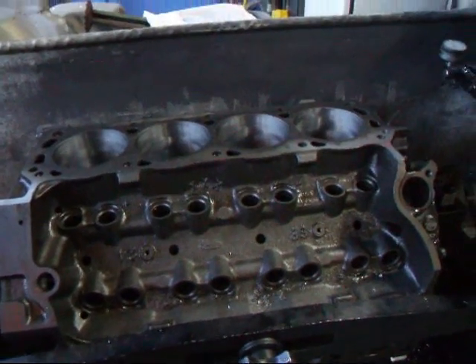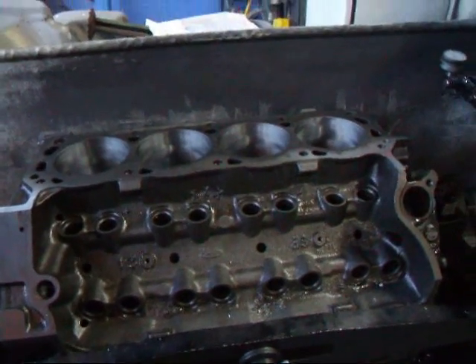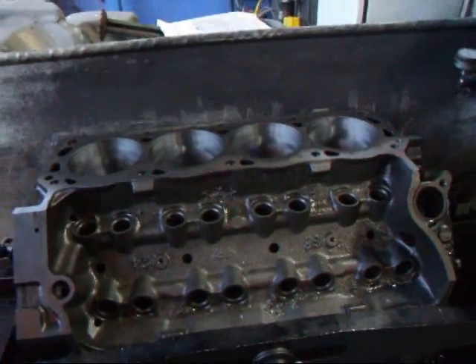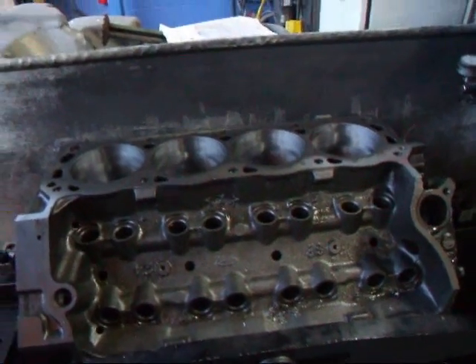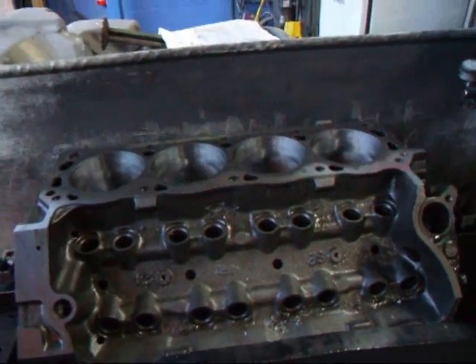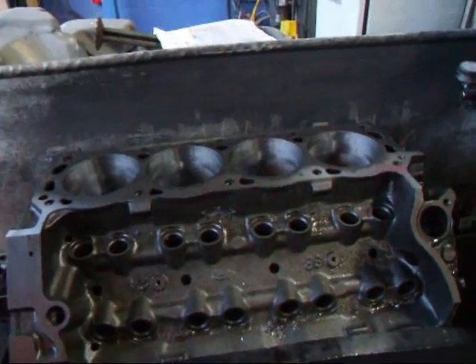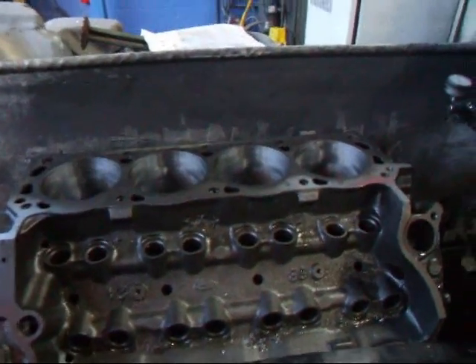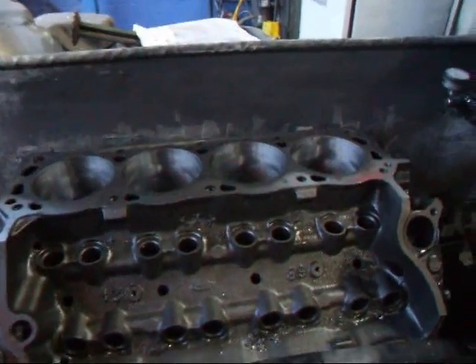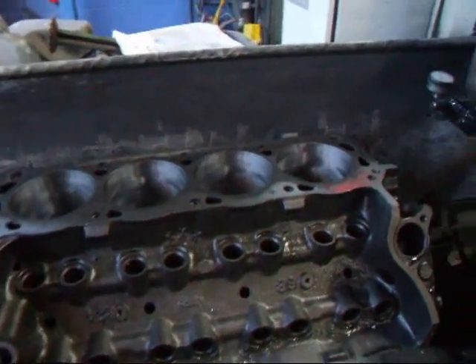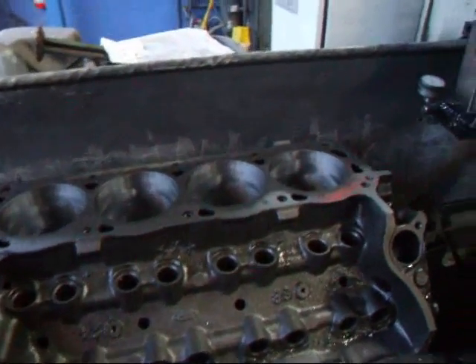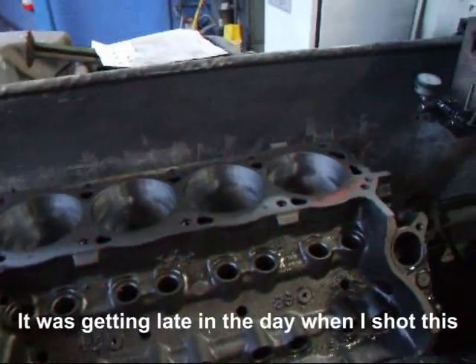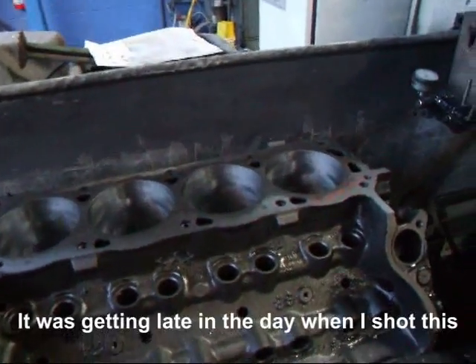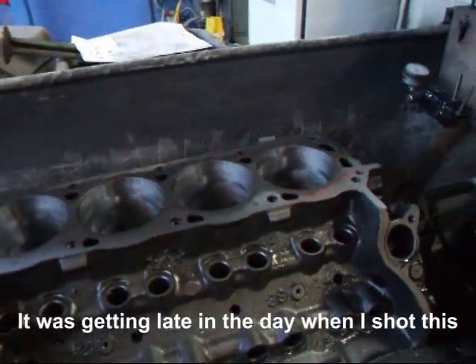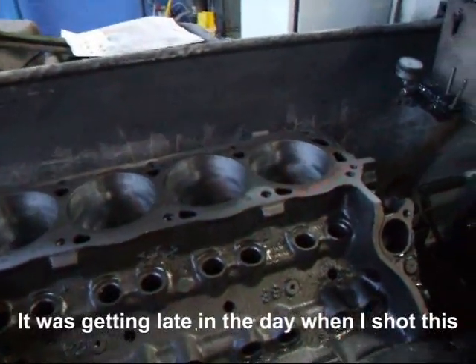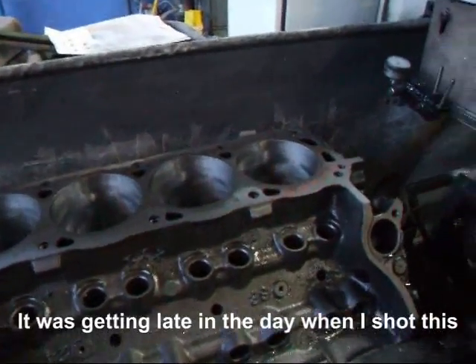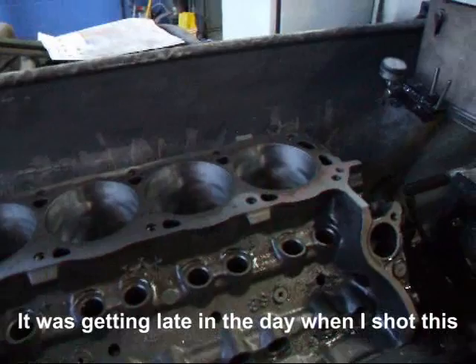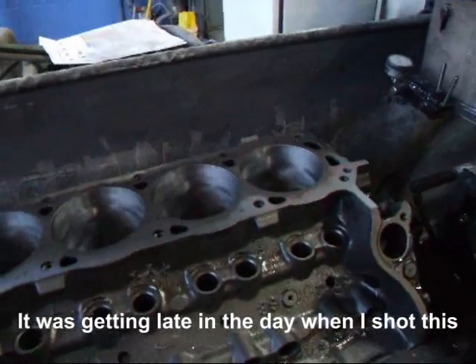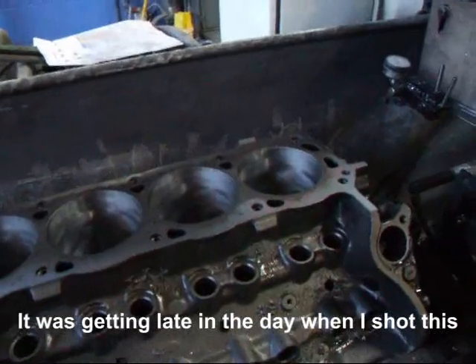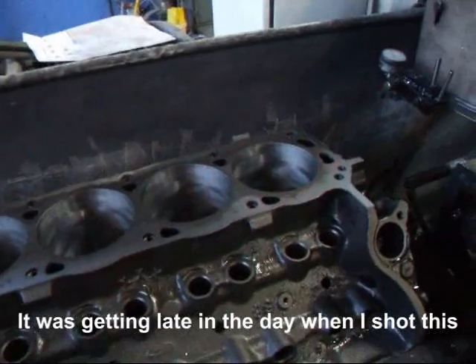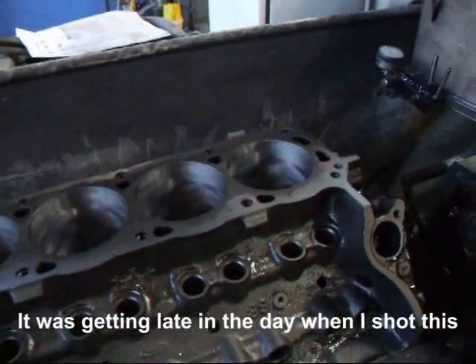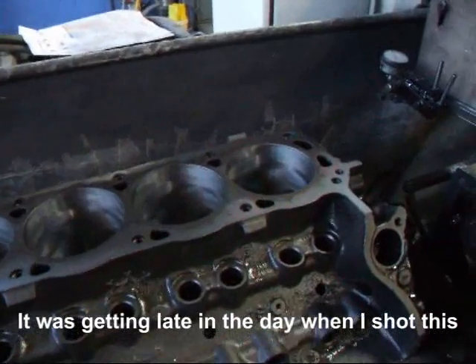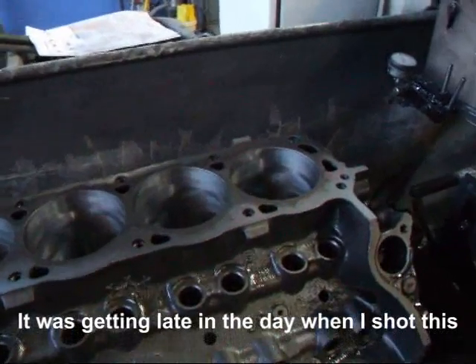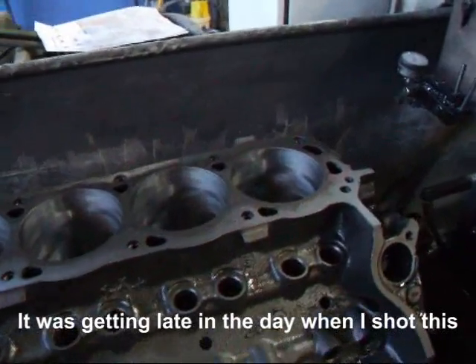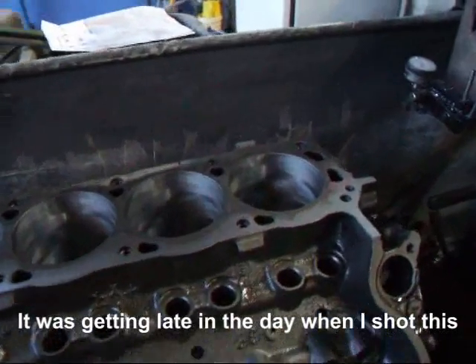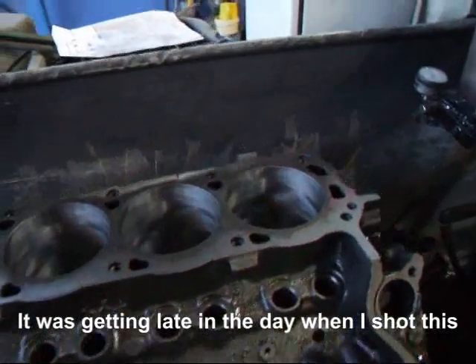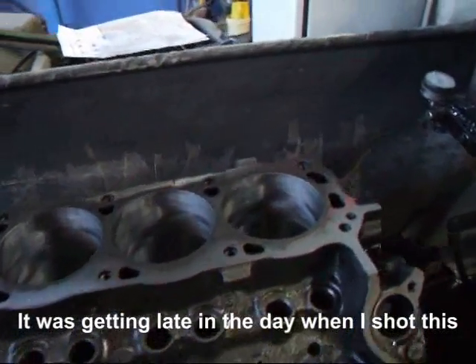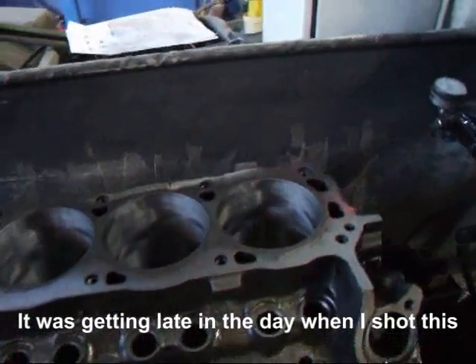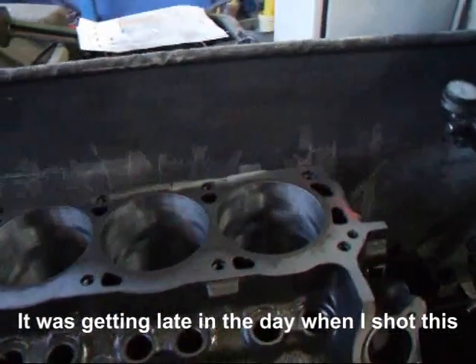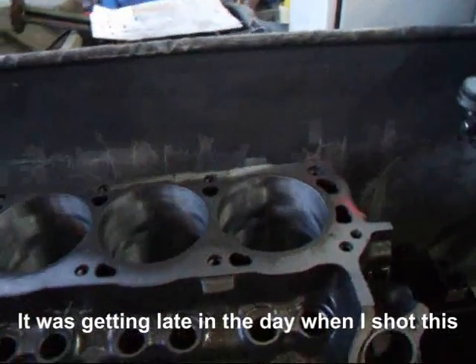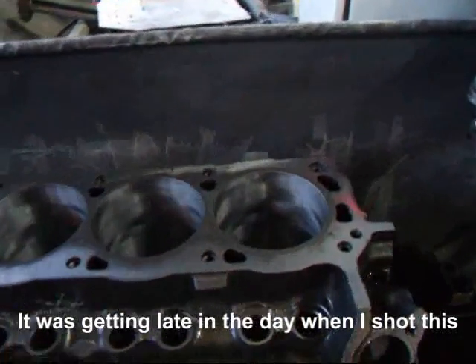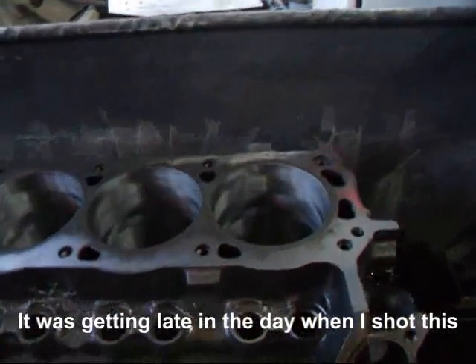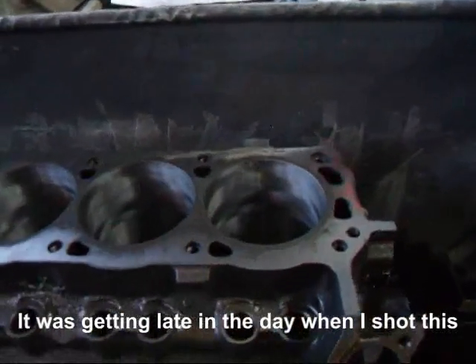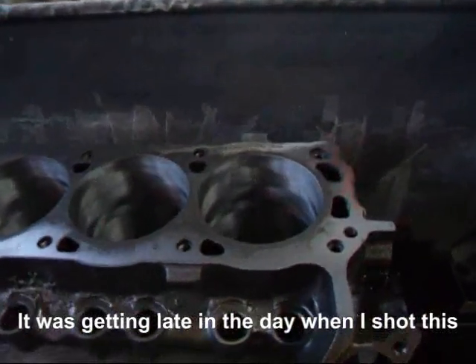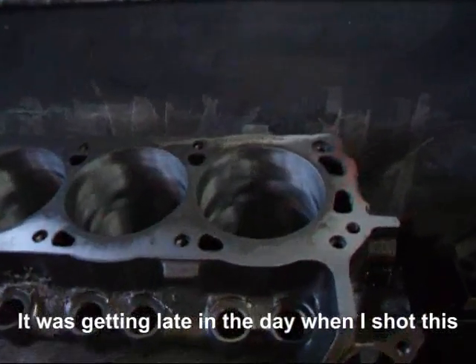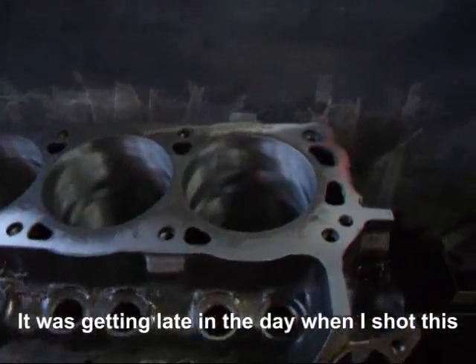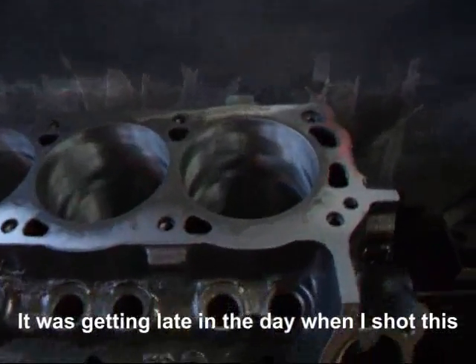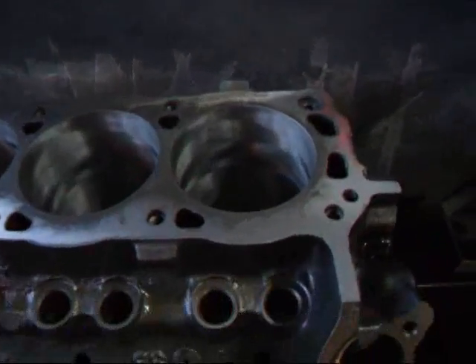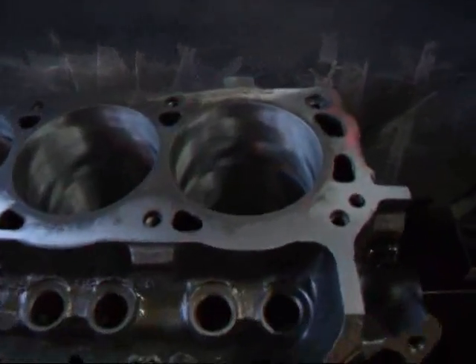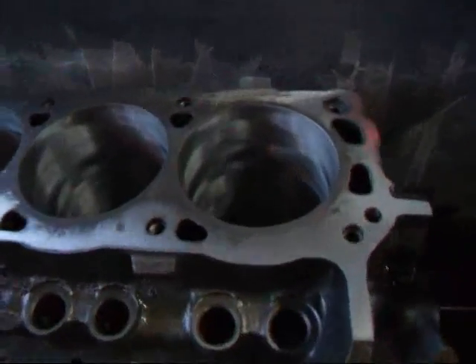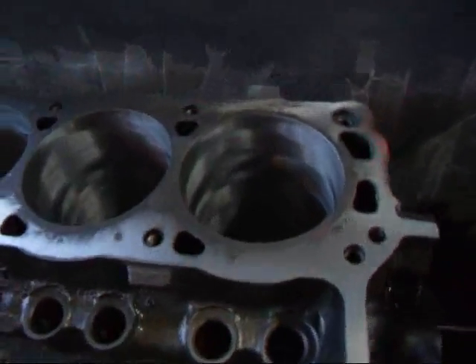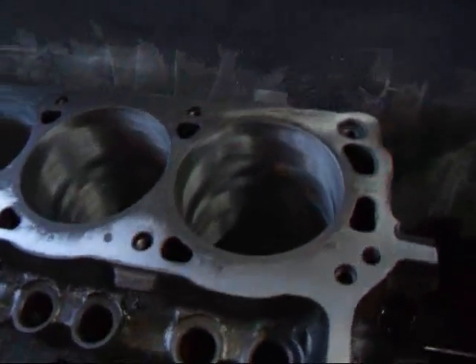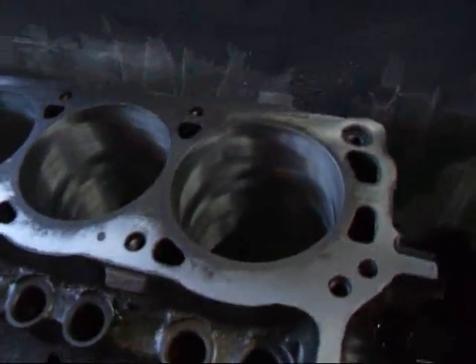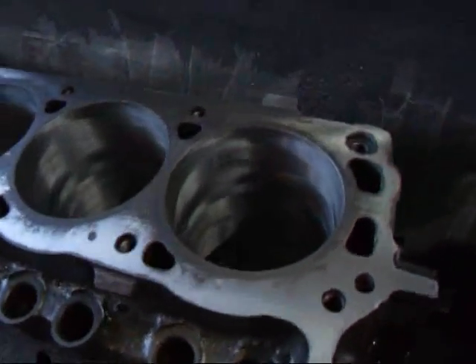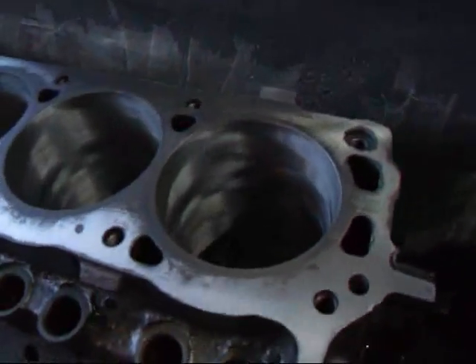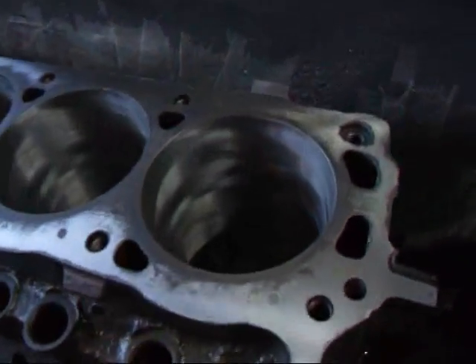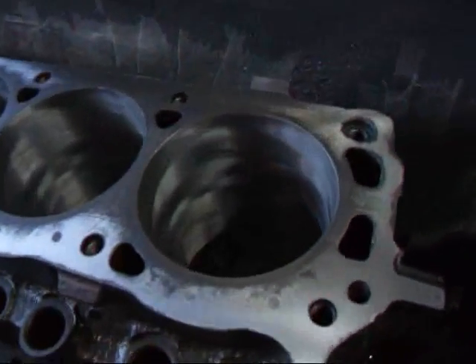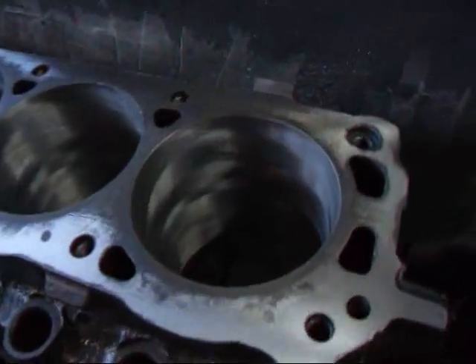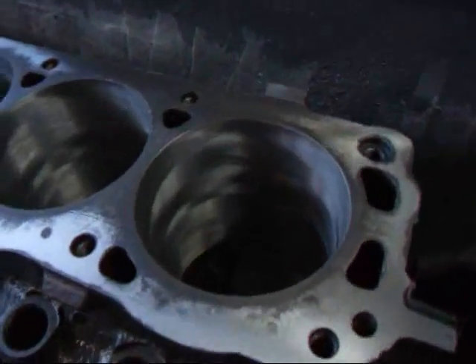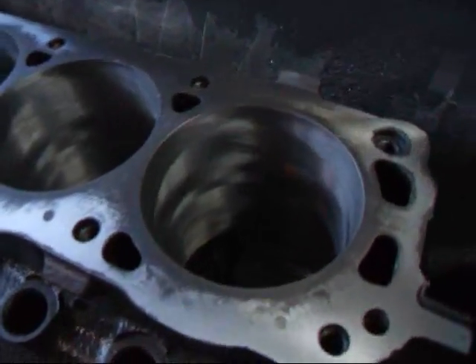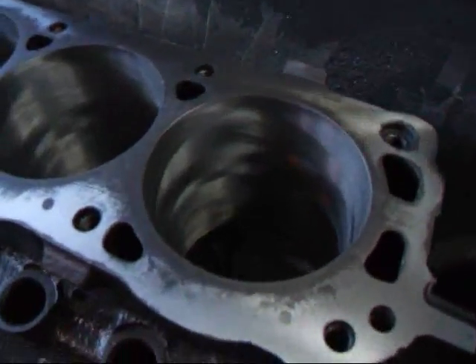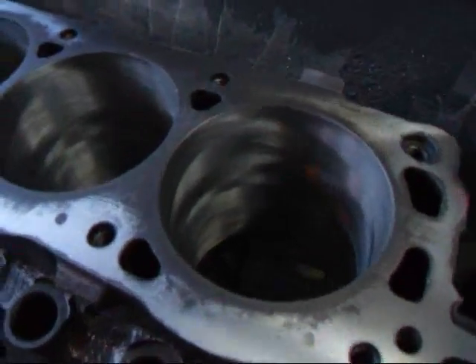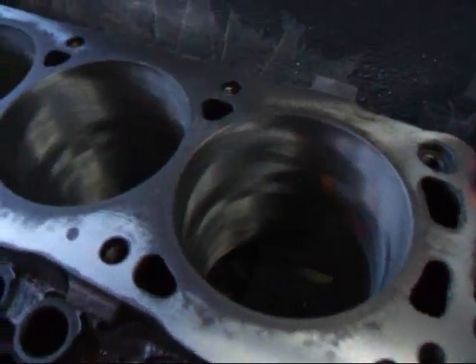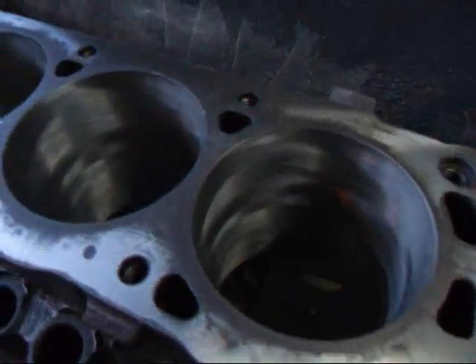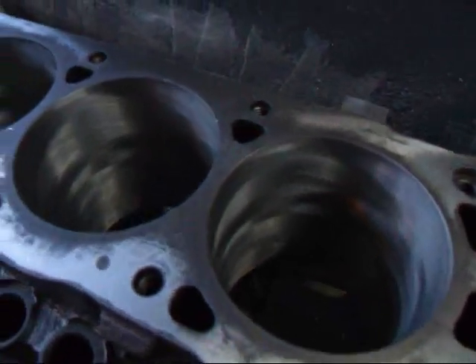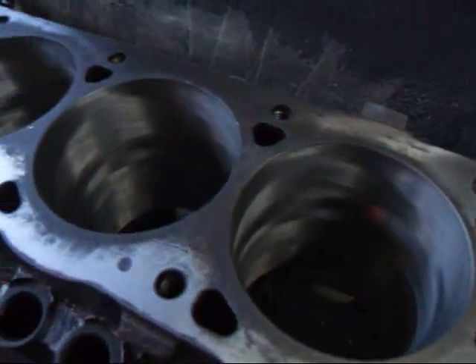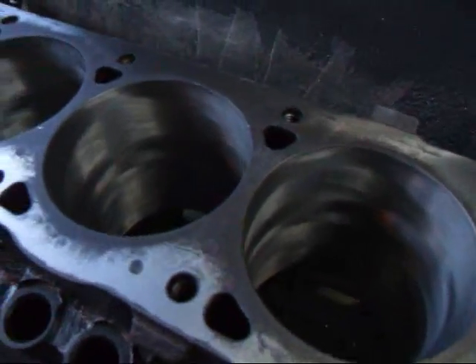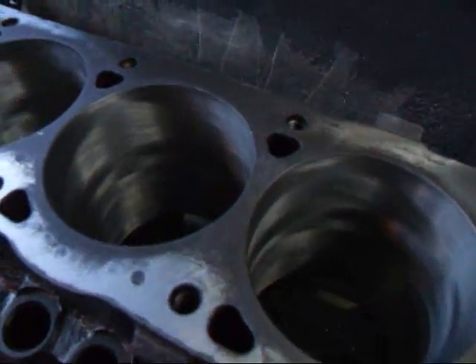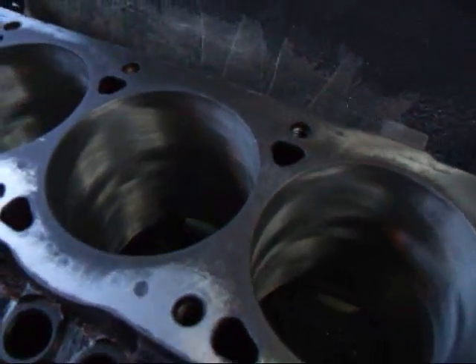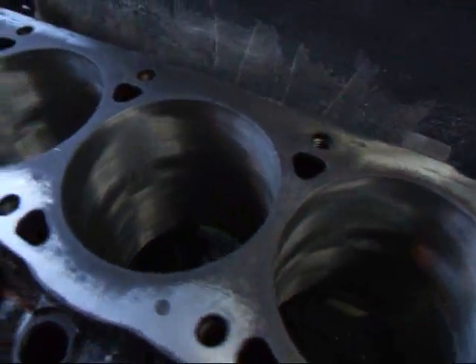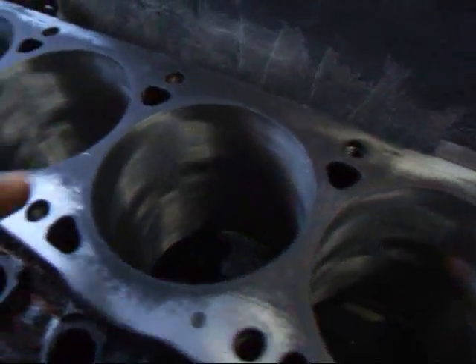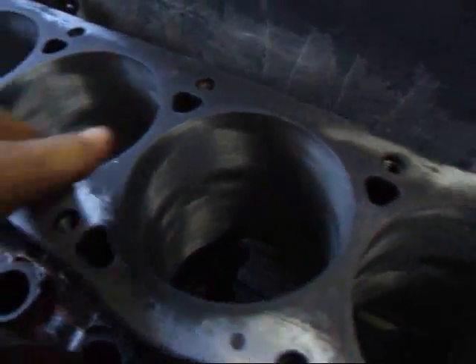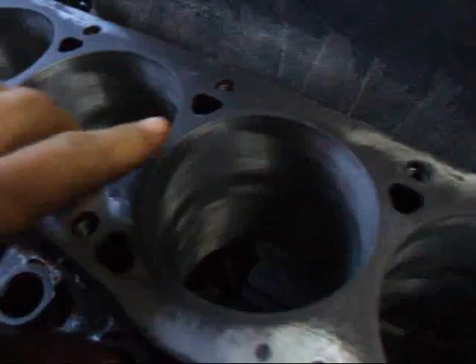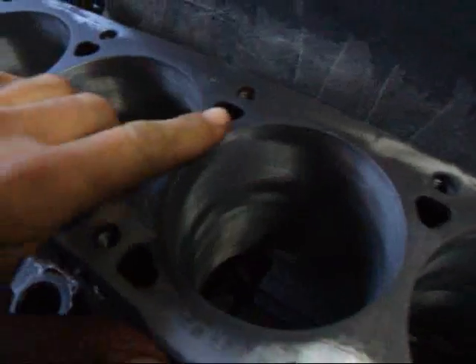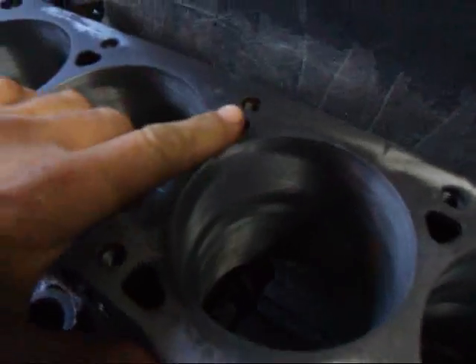Hi, it's John and Chris from Mason R&D. Today we've got a late model 302 block on the resurfacer and I want to show you some problems here.